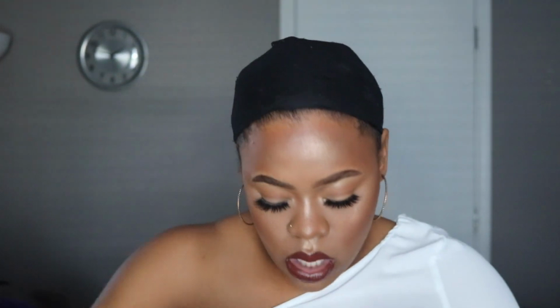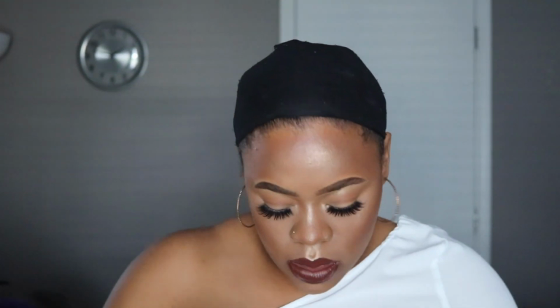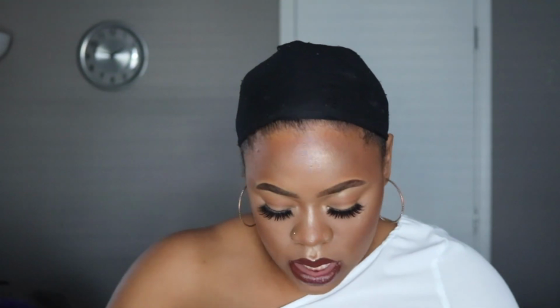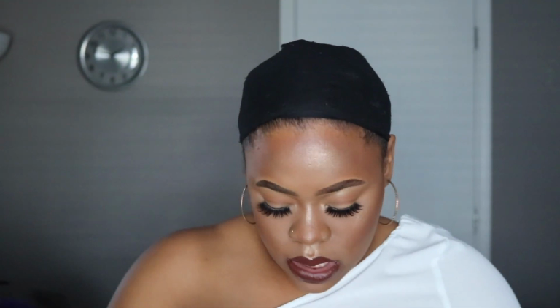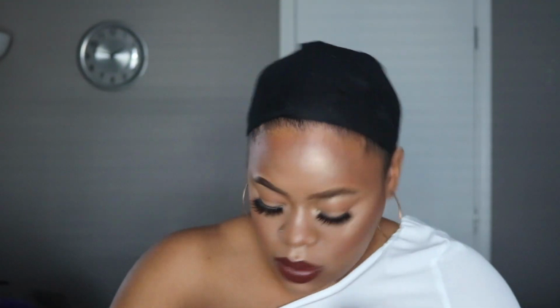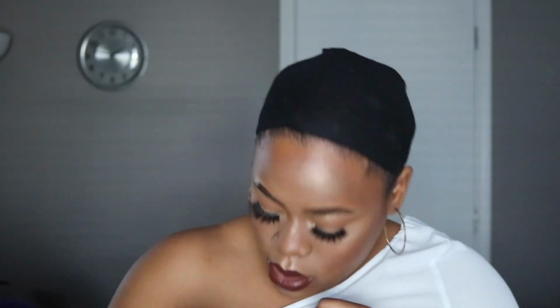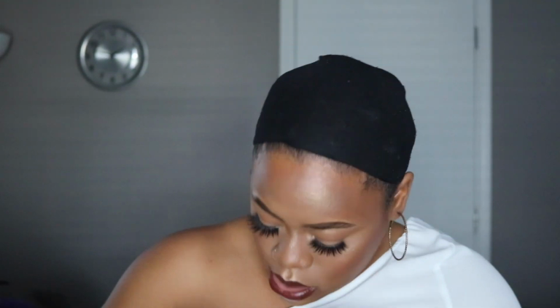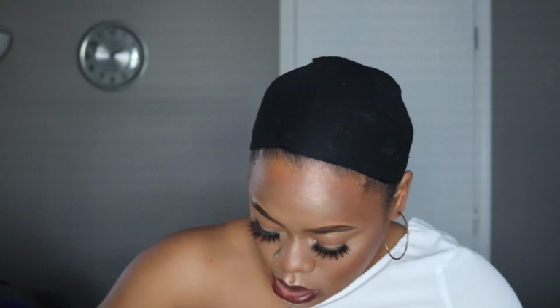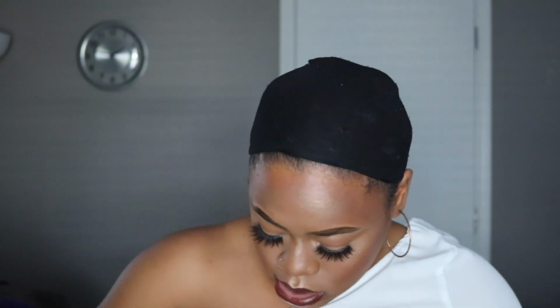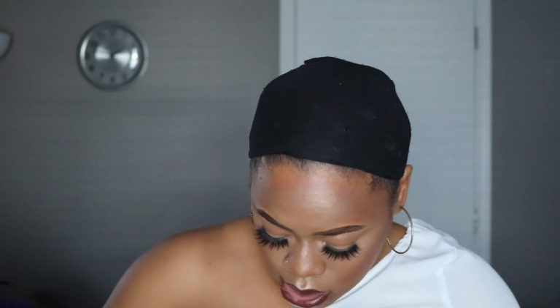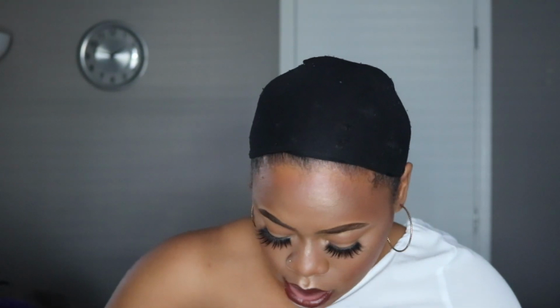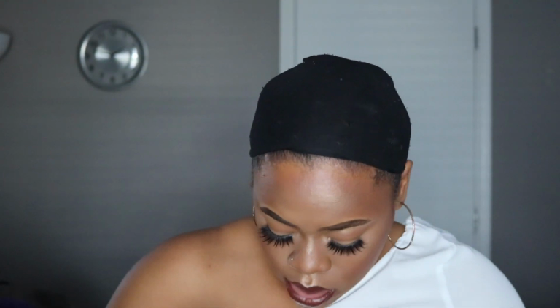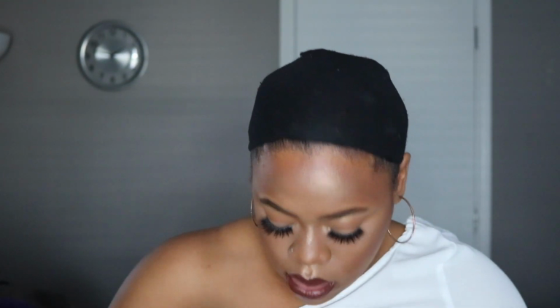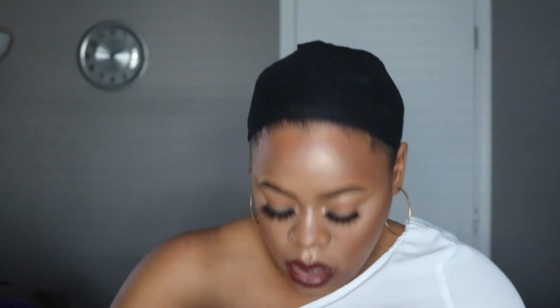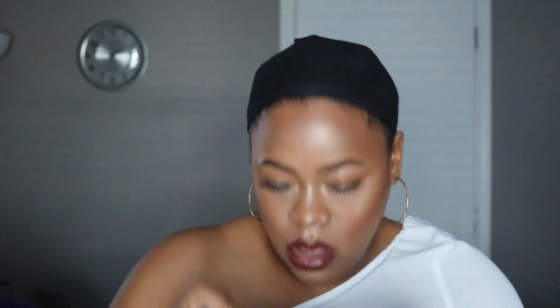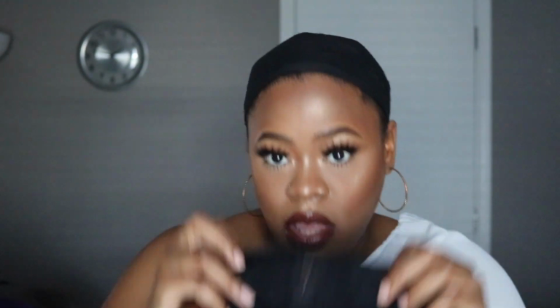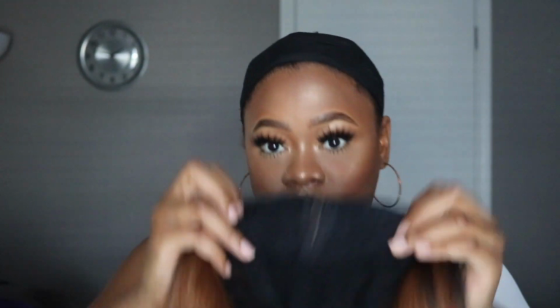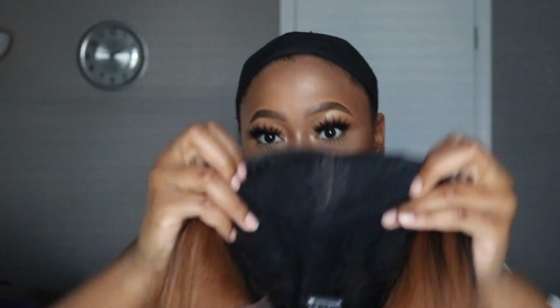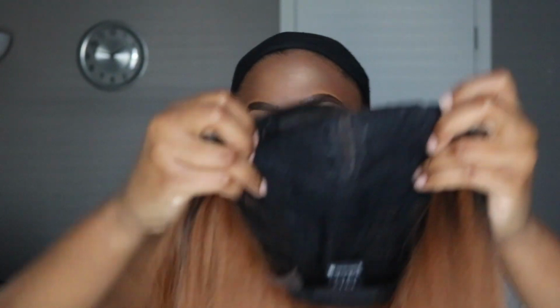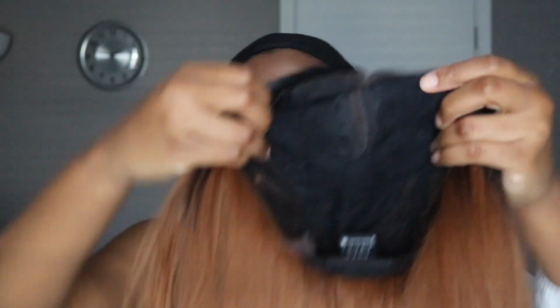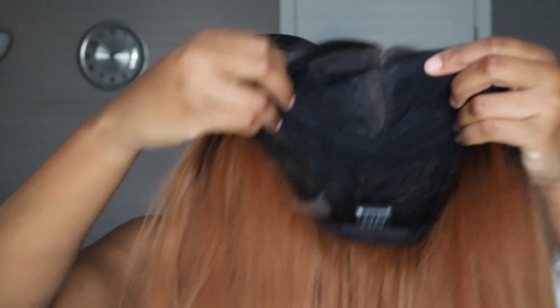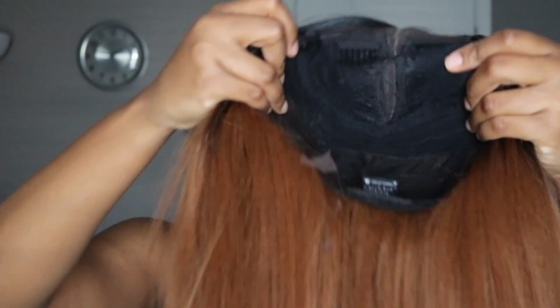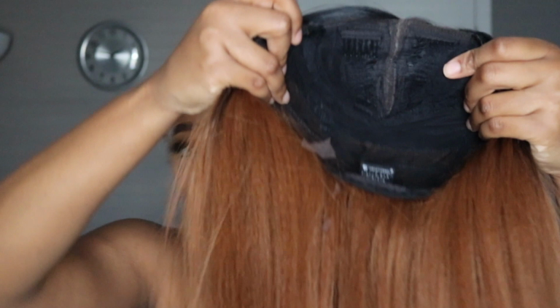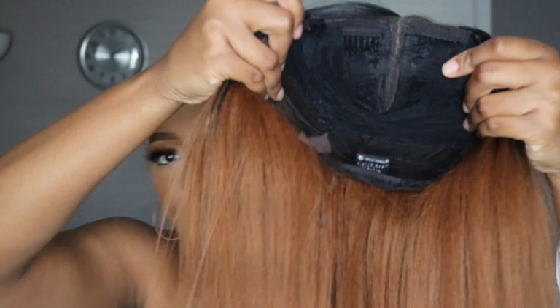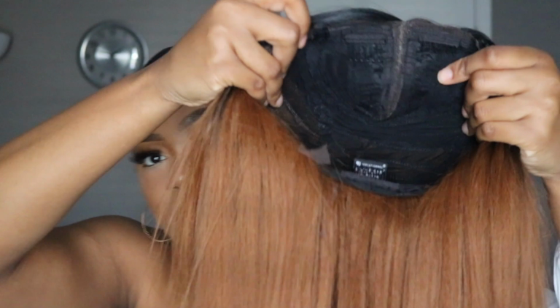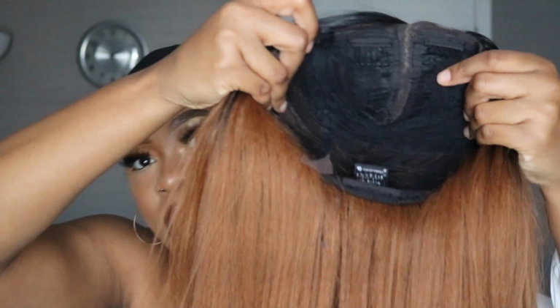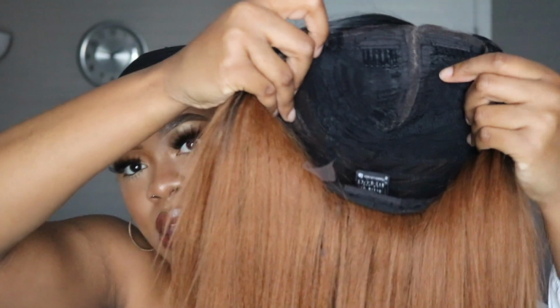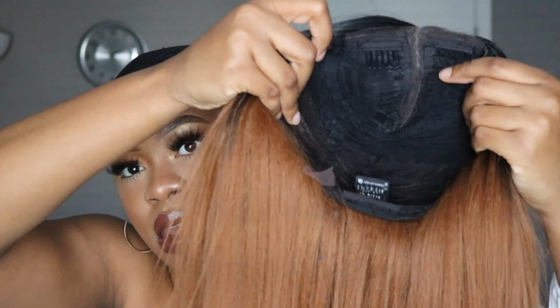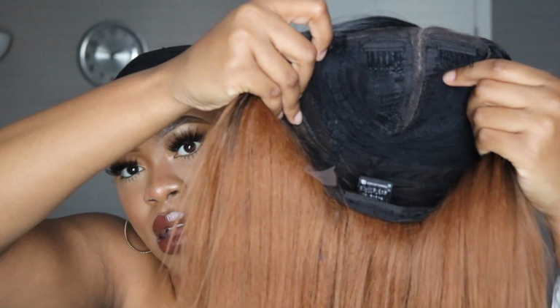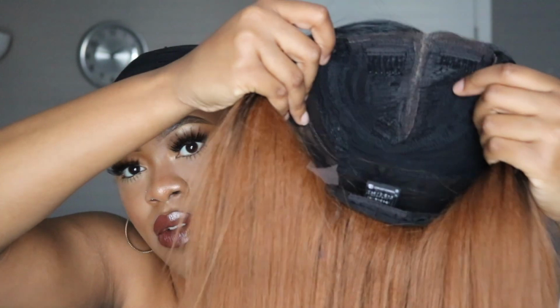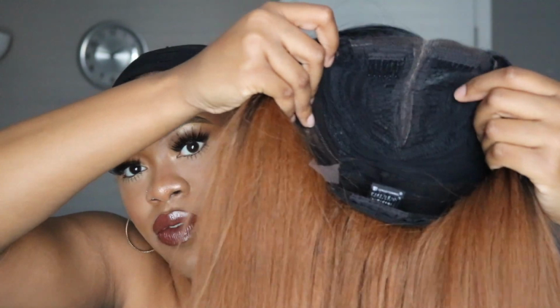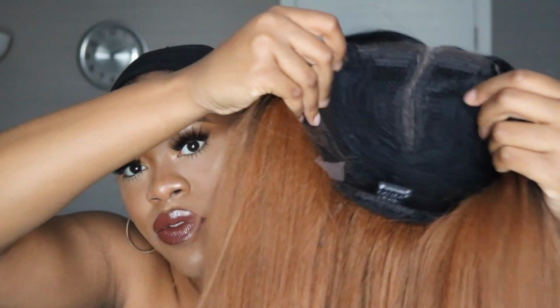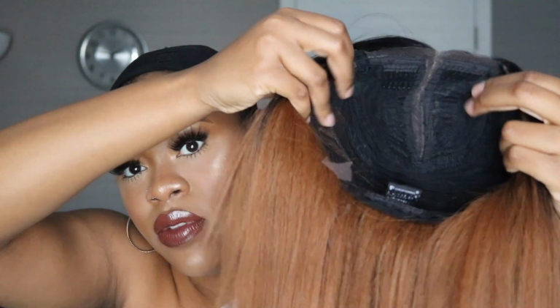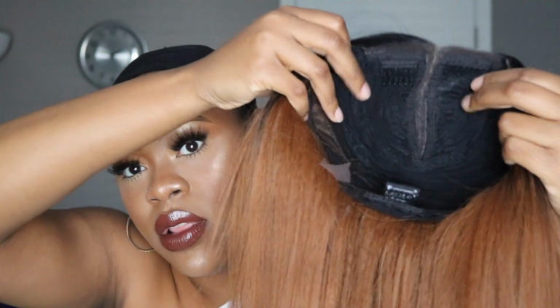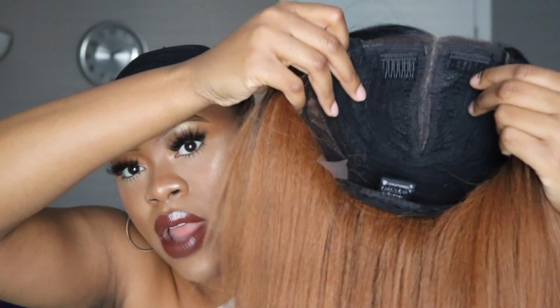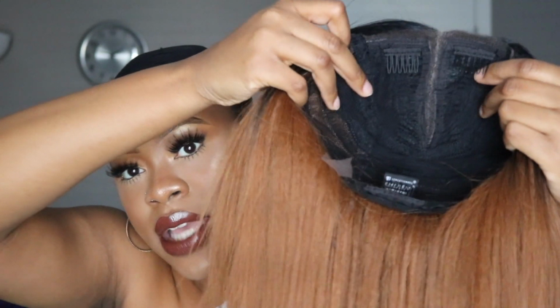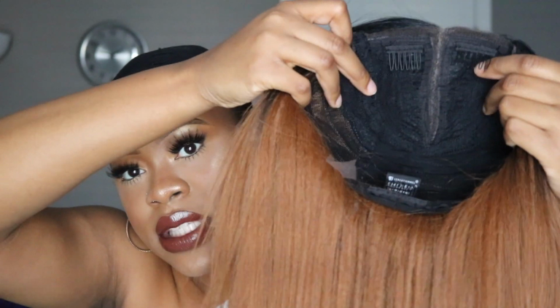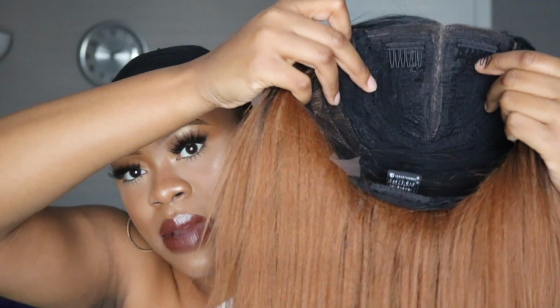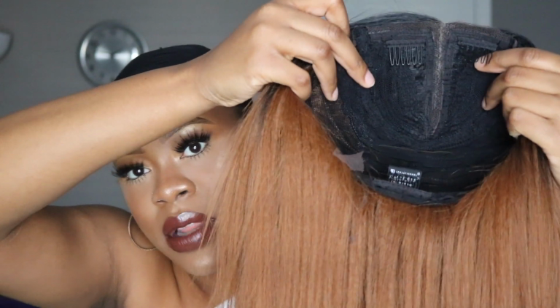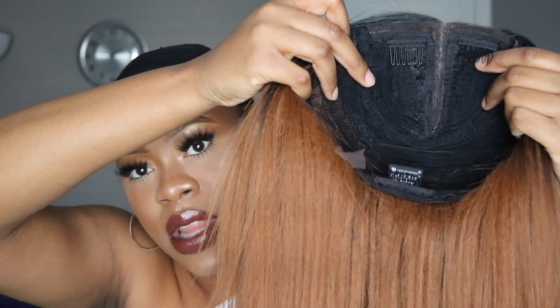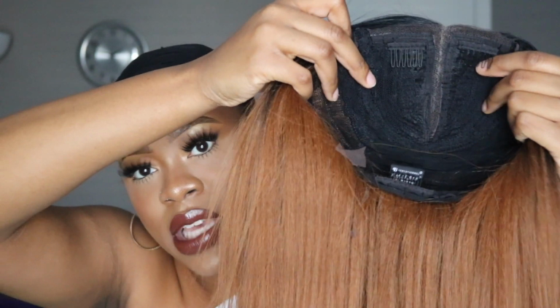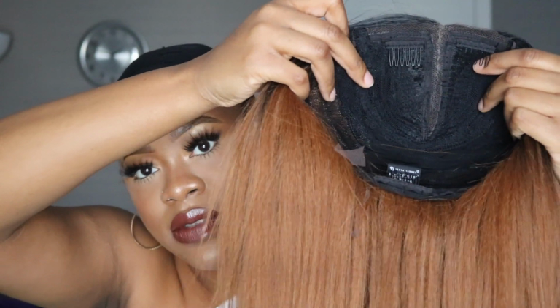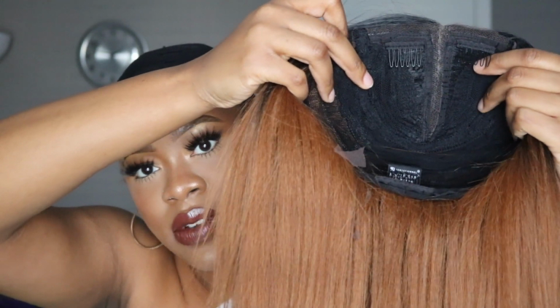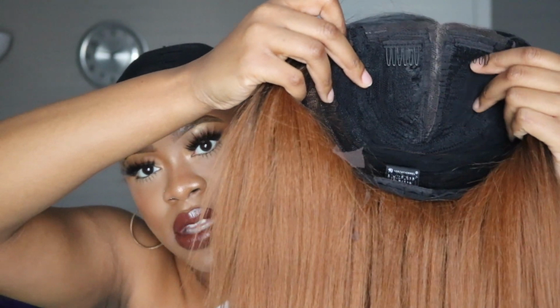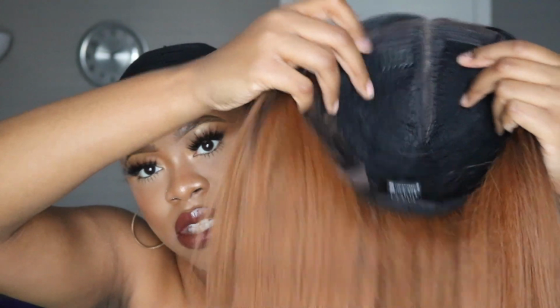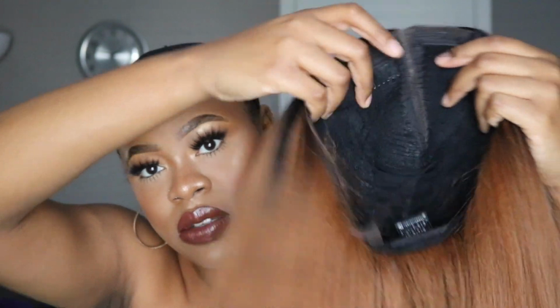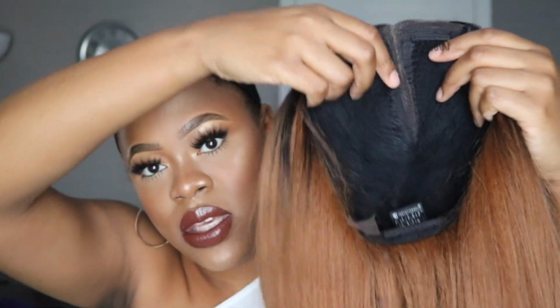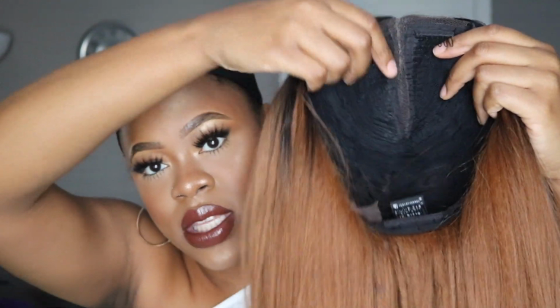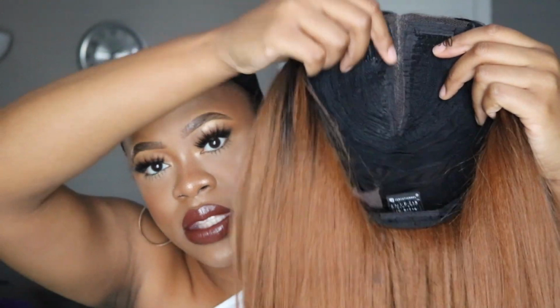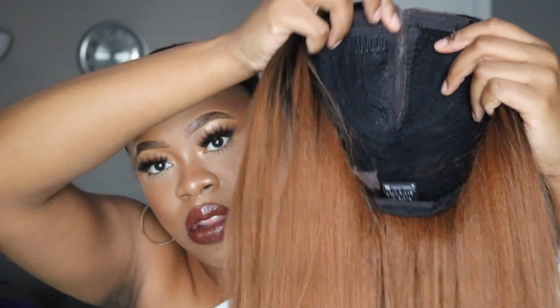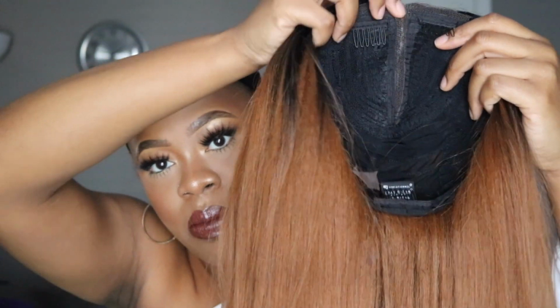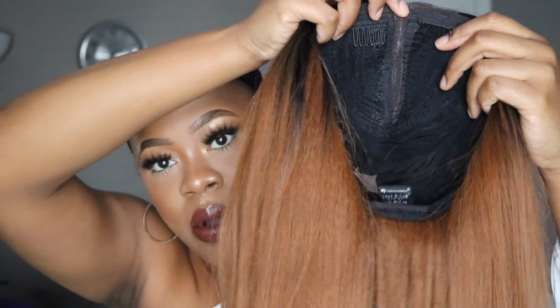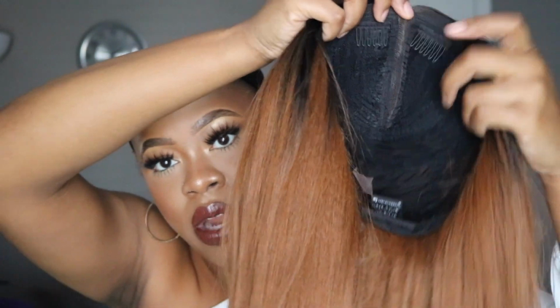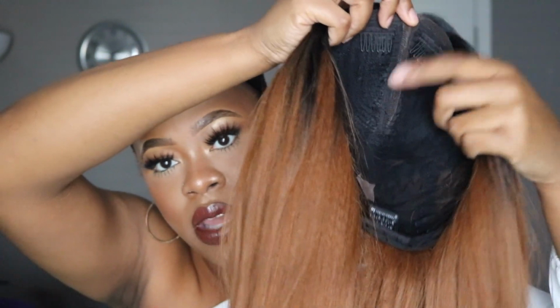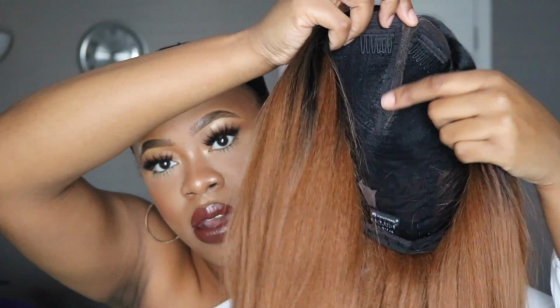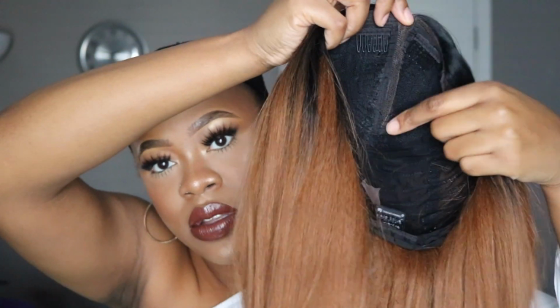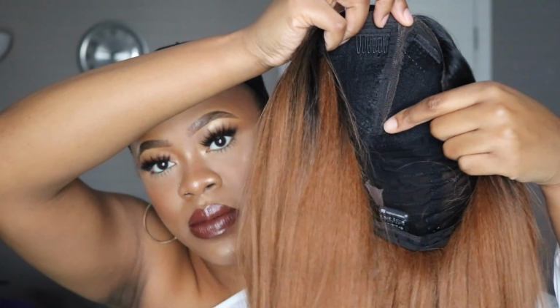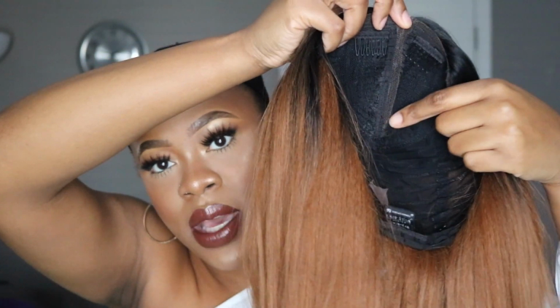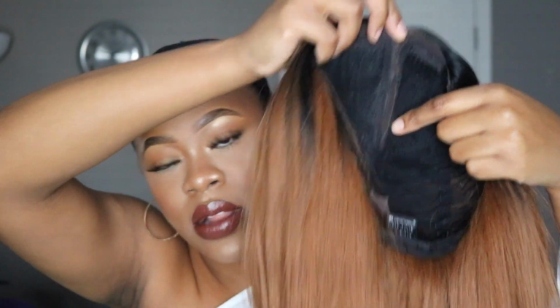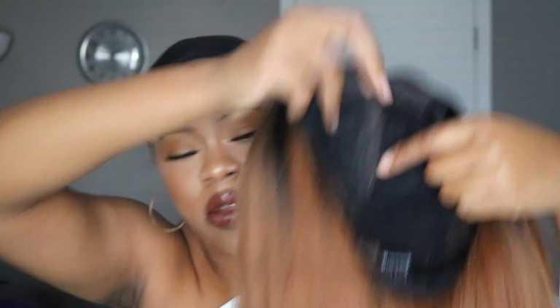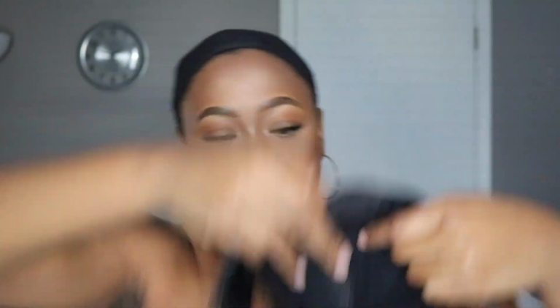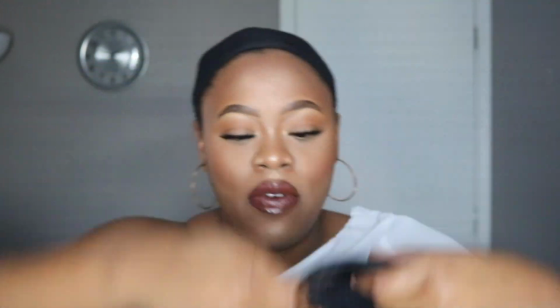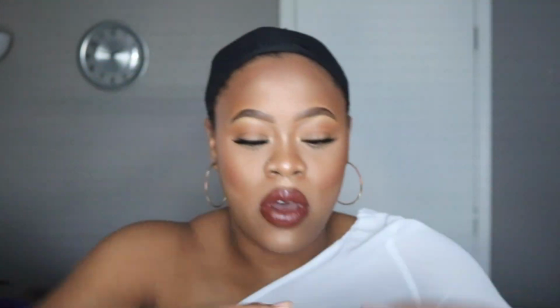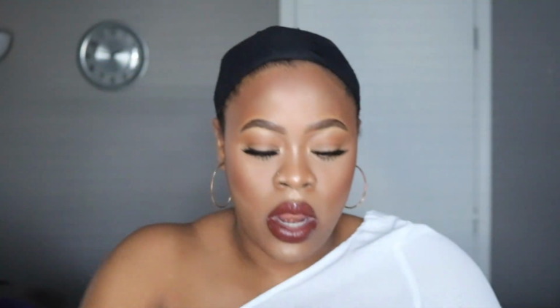This is what it looks like underneath — that's like the light type of lace front that you get. The parting goes back a little far.